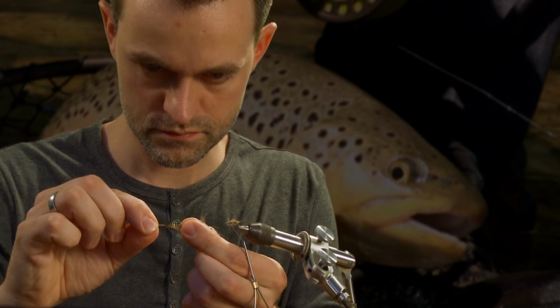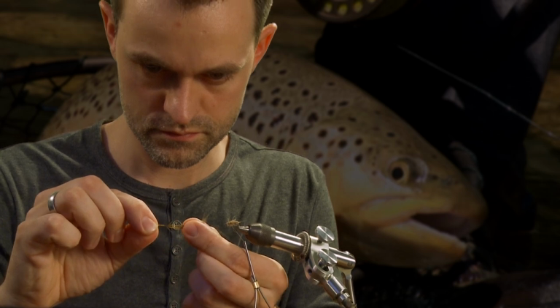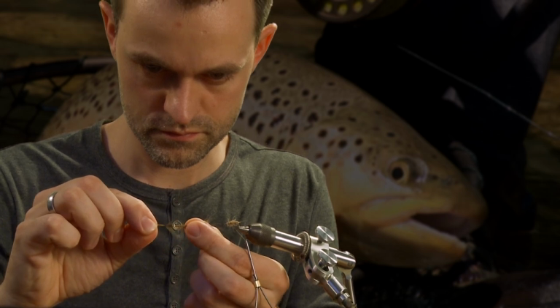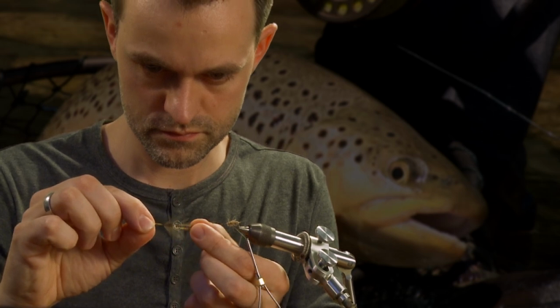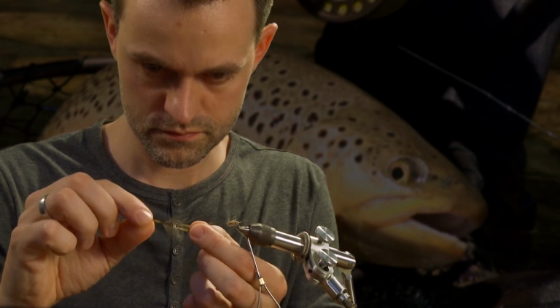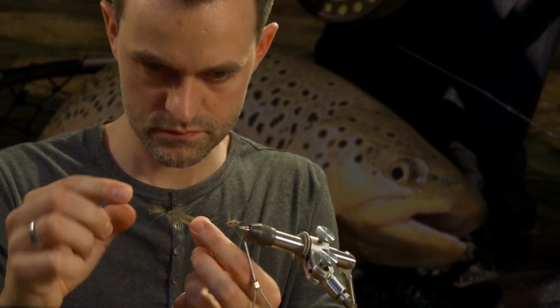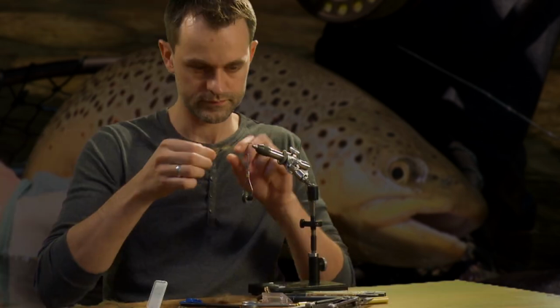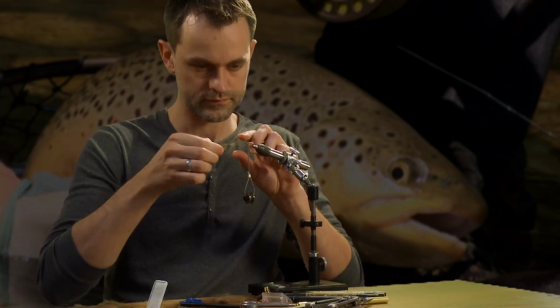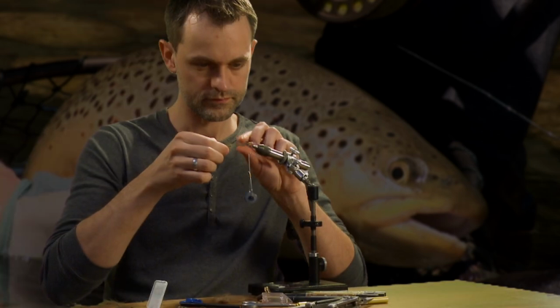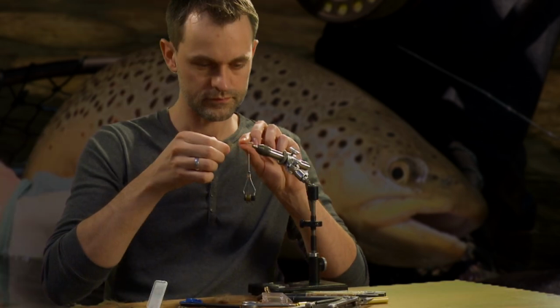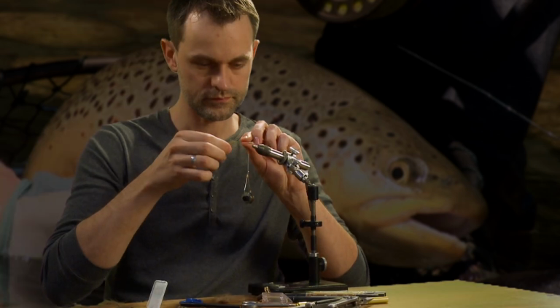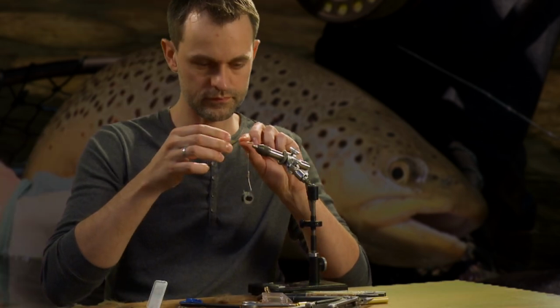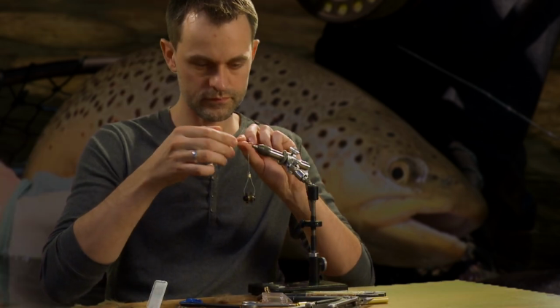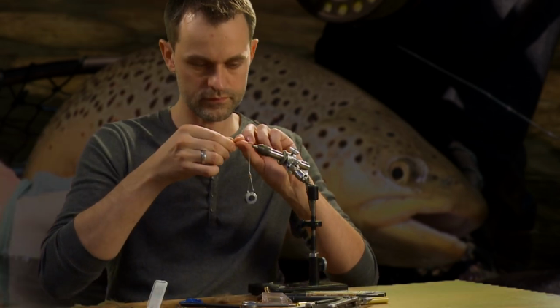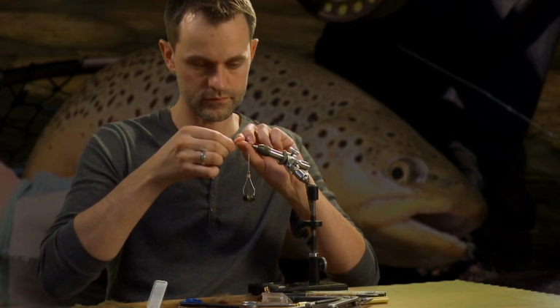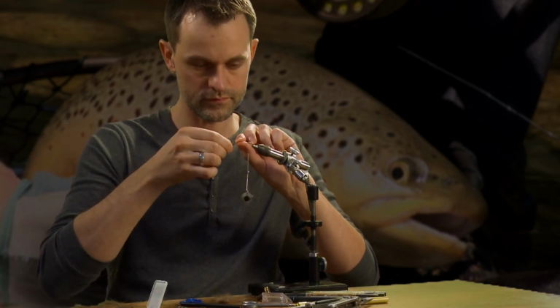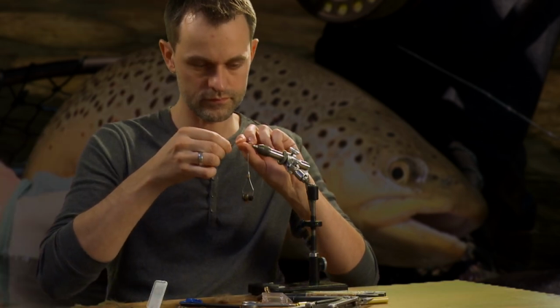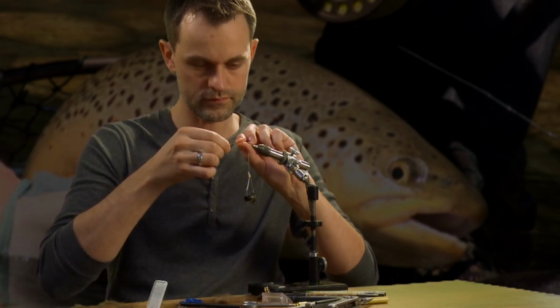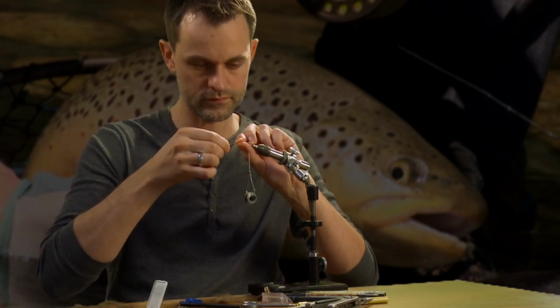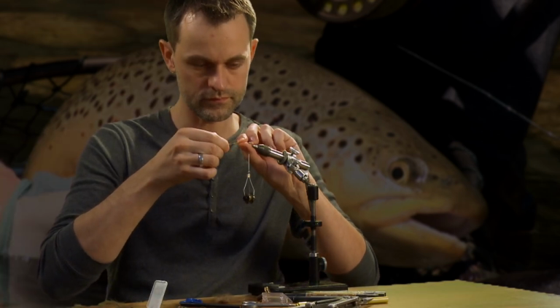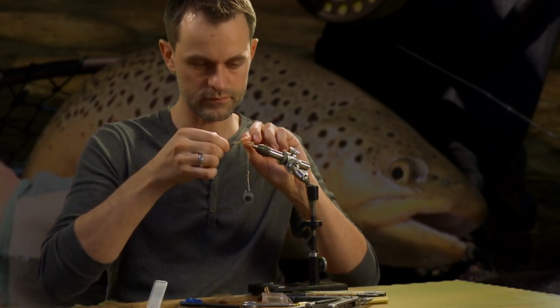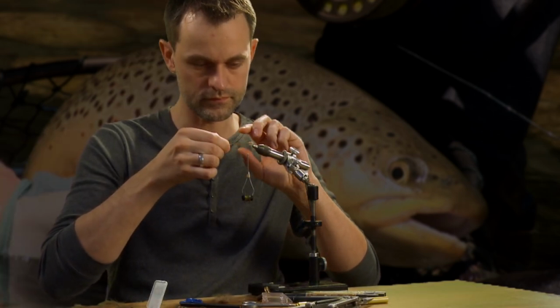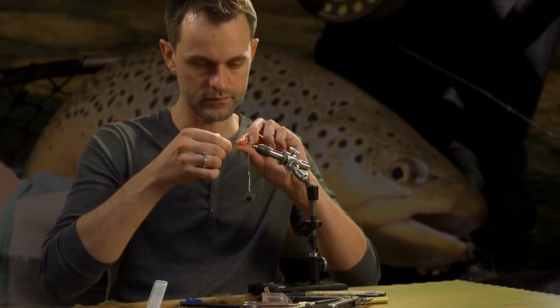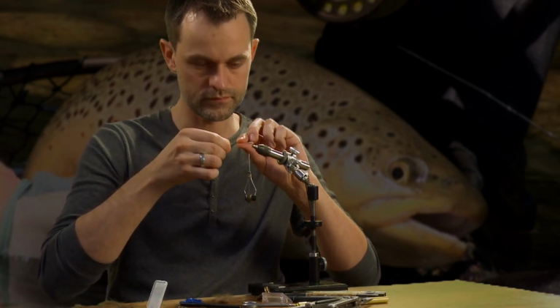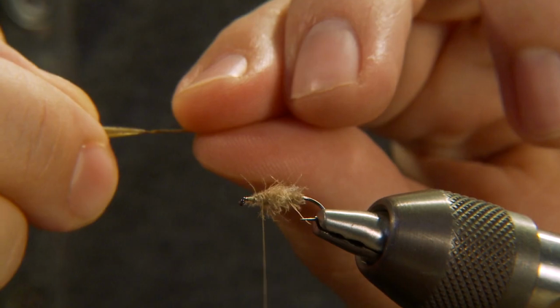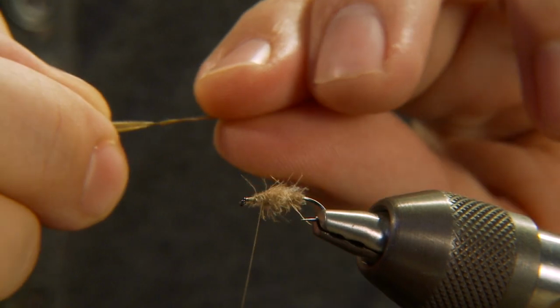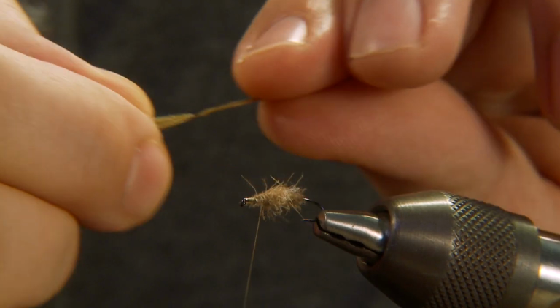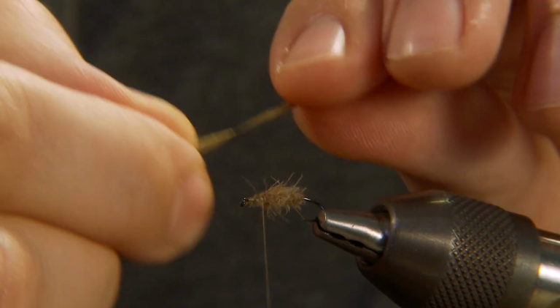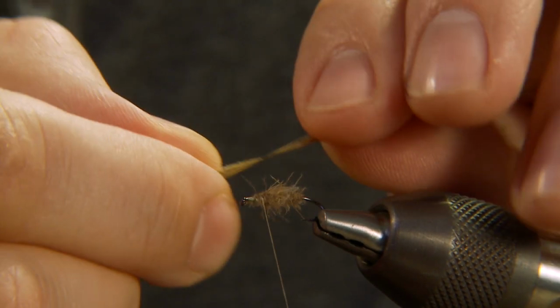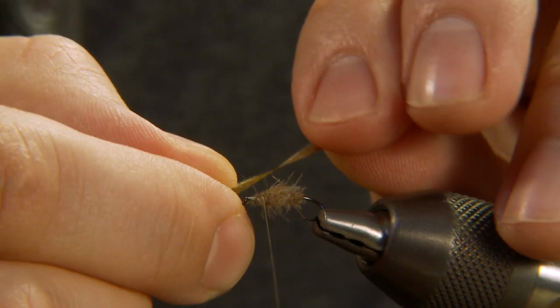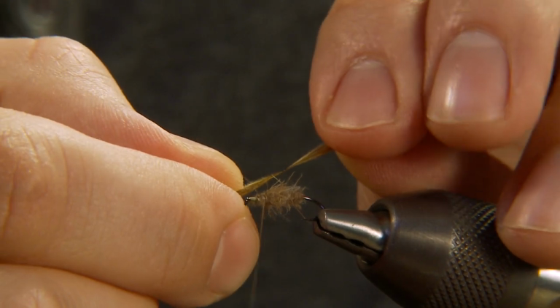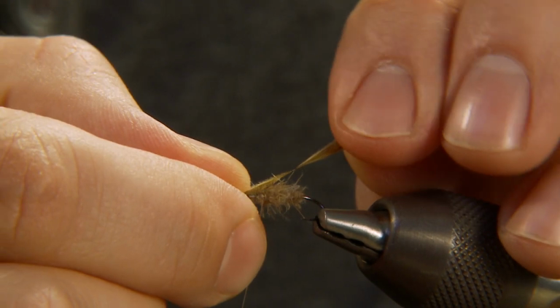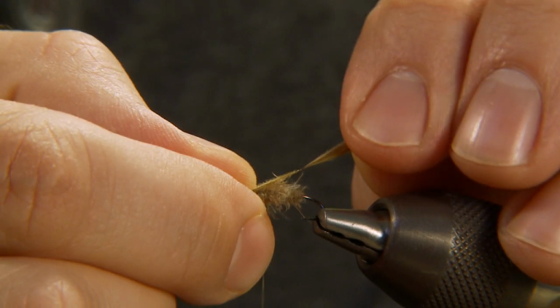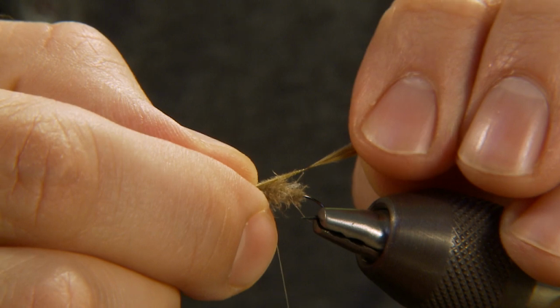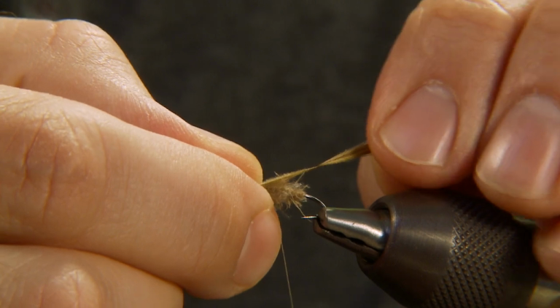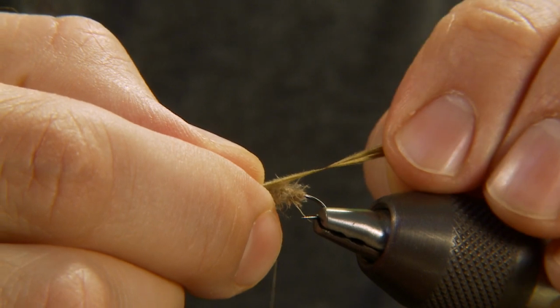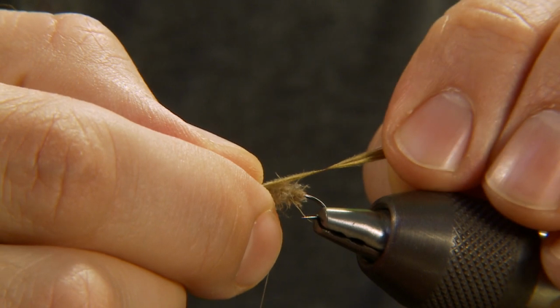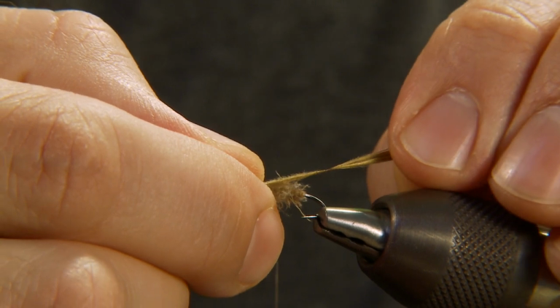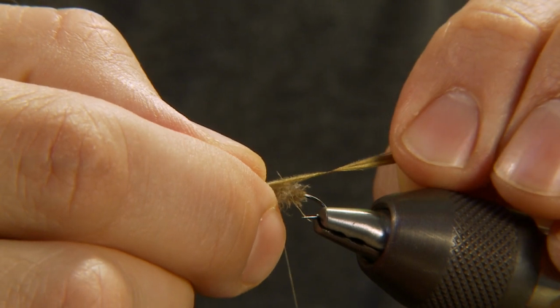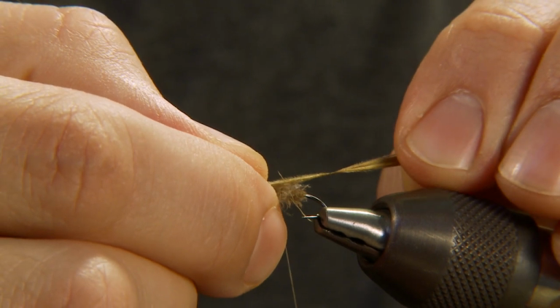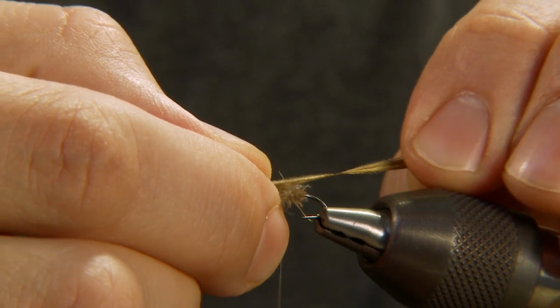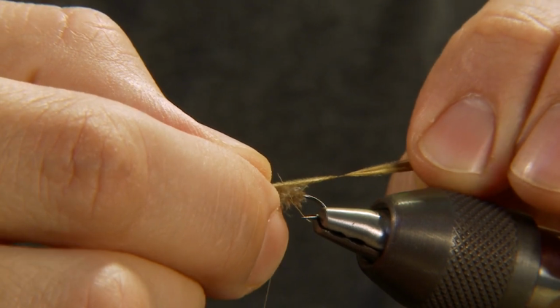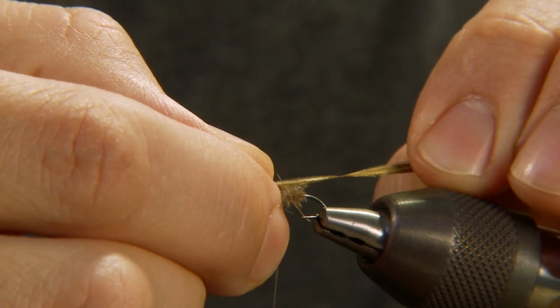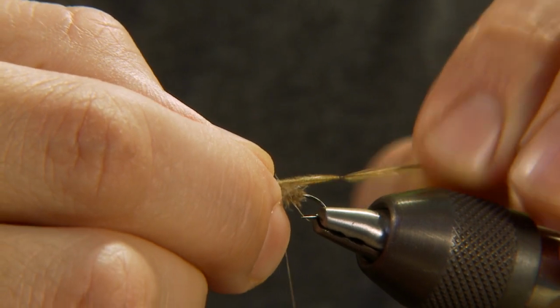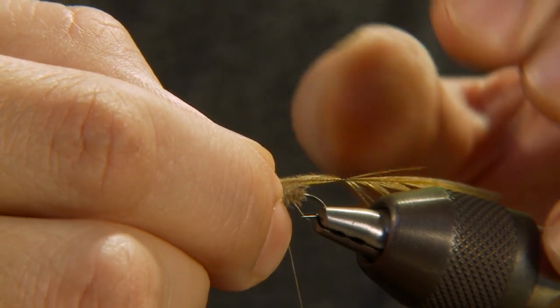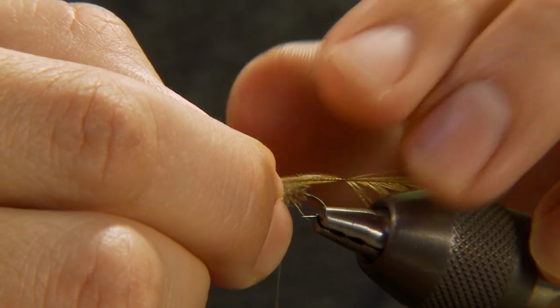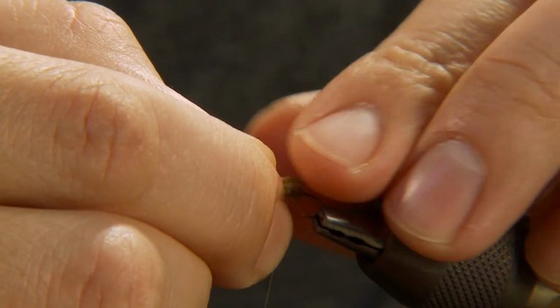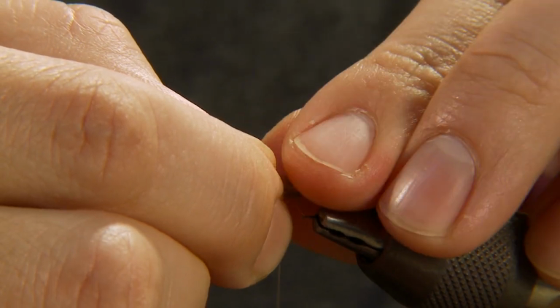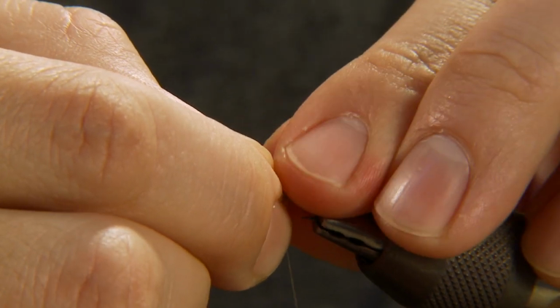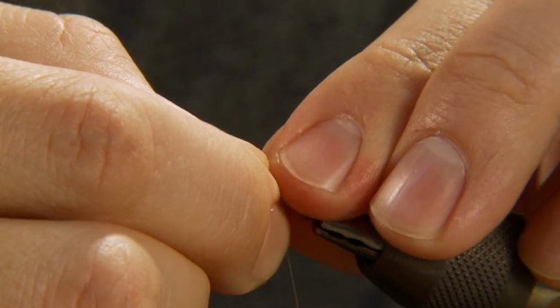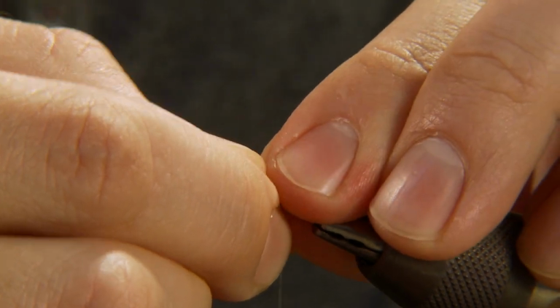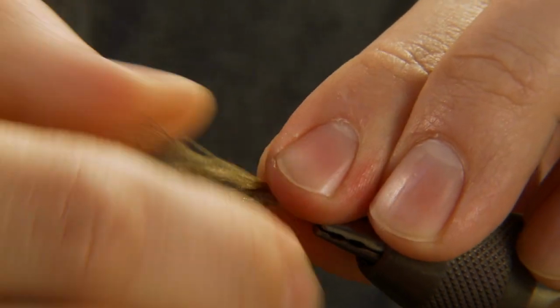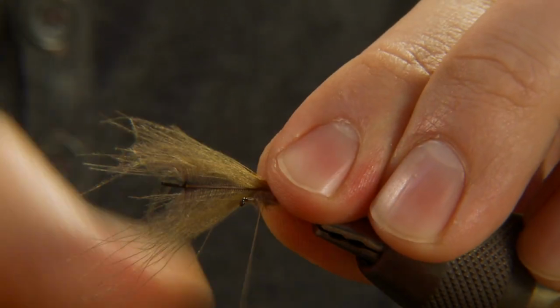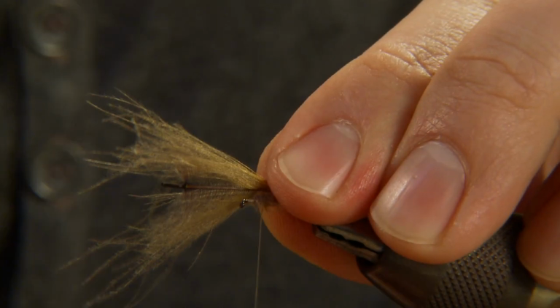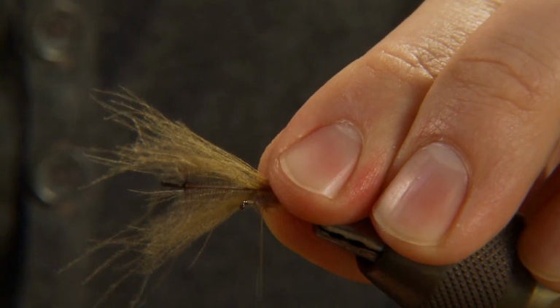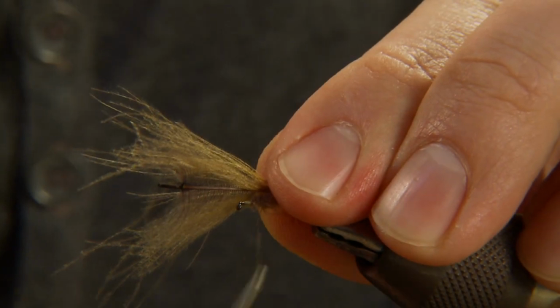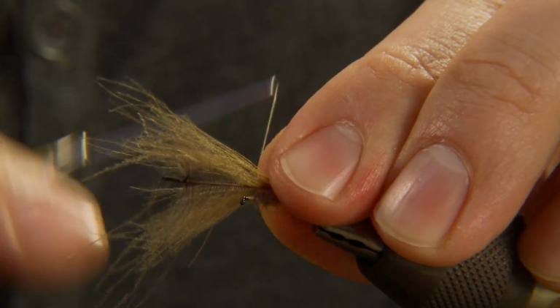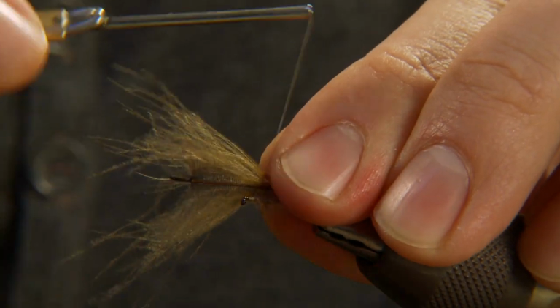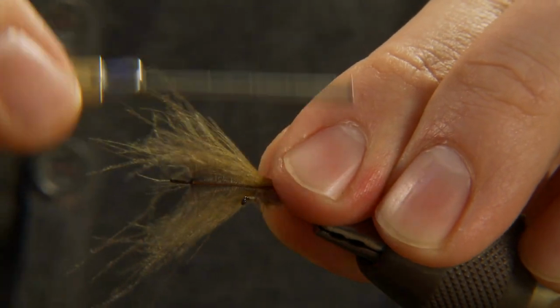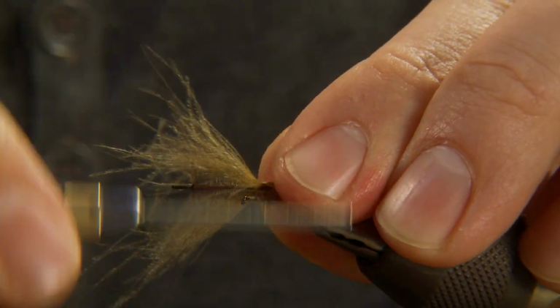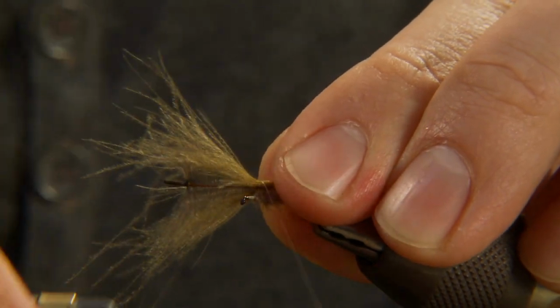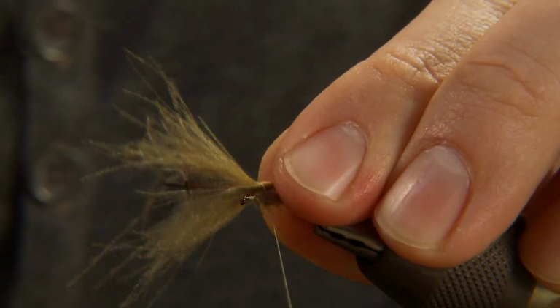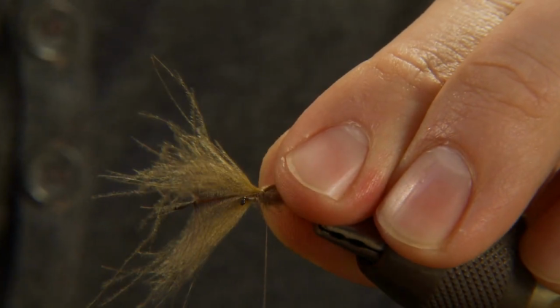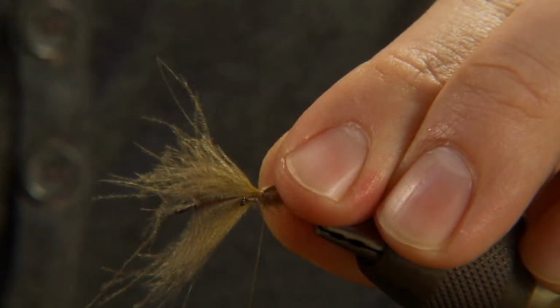Stroke the fibers of the CDC feathers backwards from the tip in Wonder Wing style, creating the right wing shape.